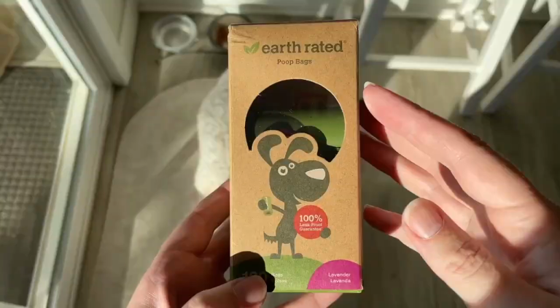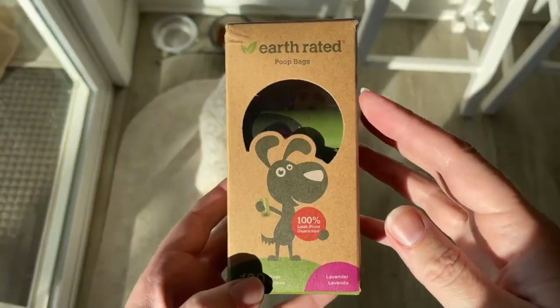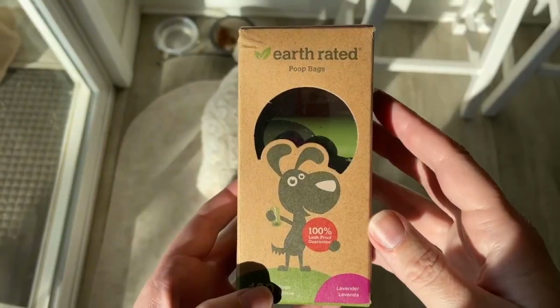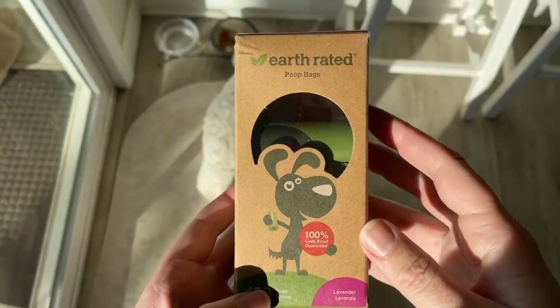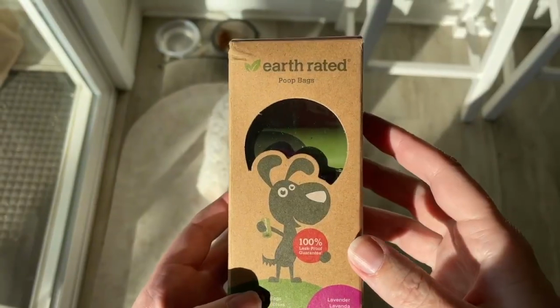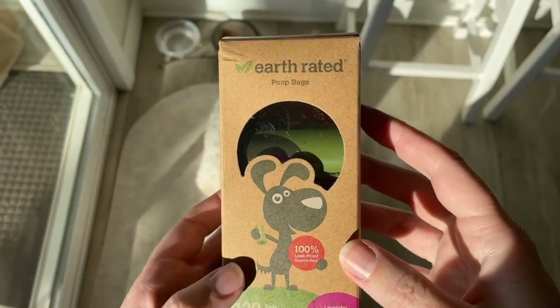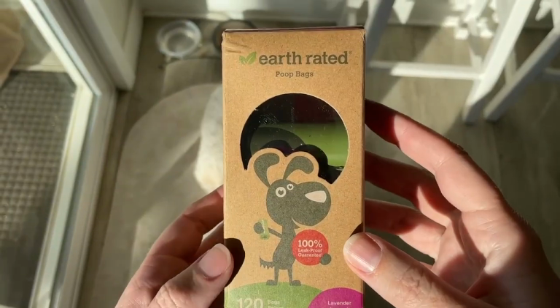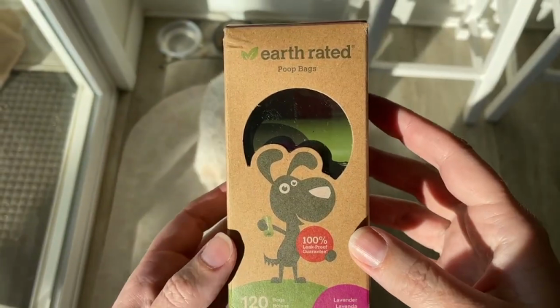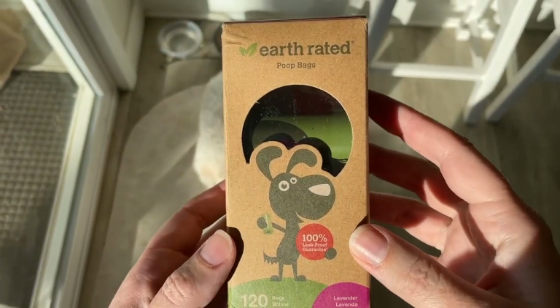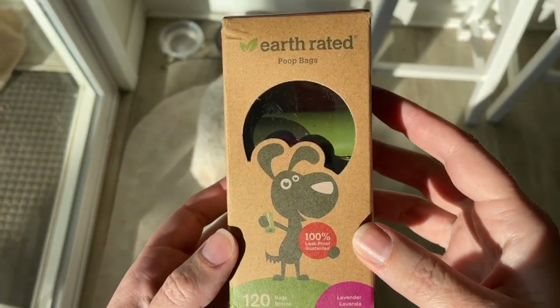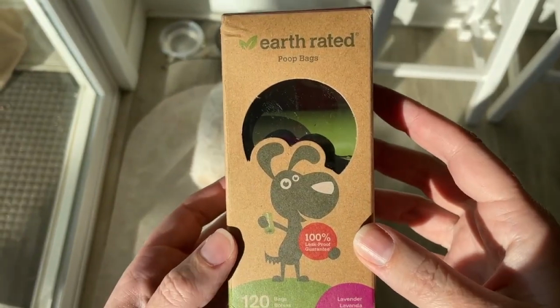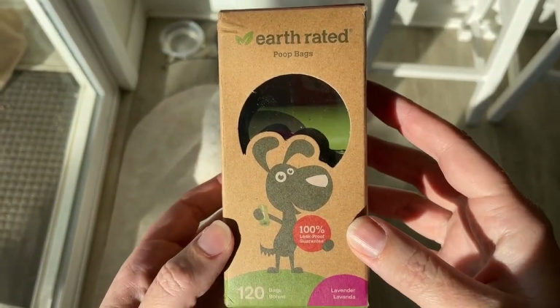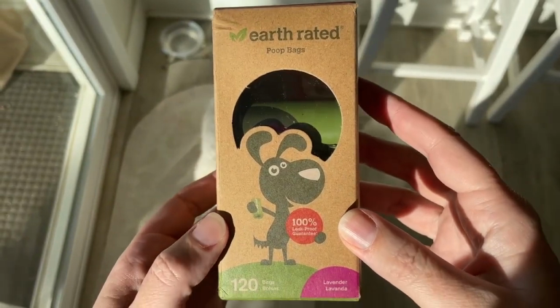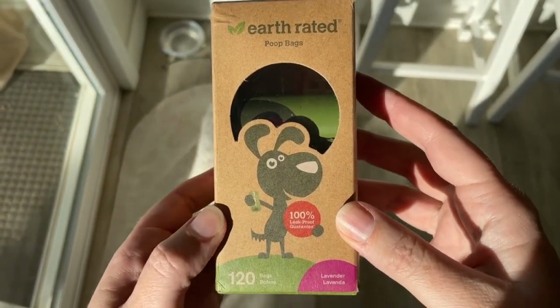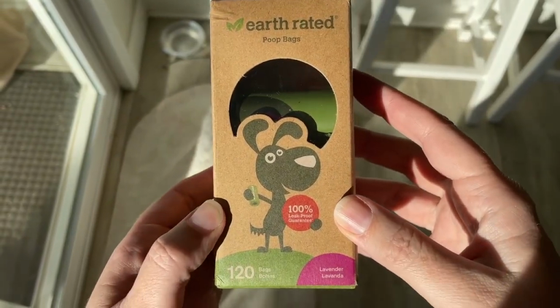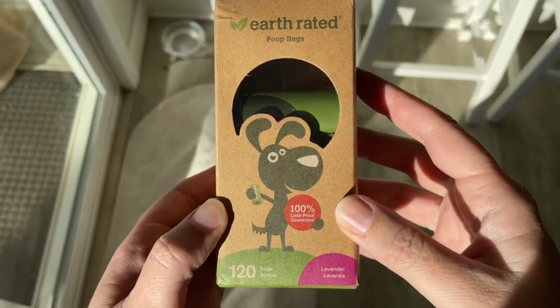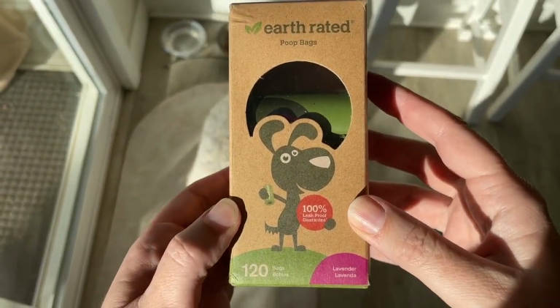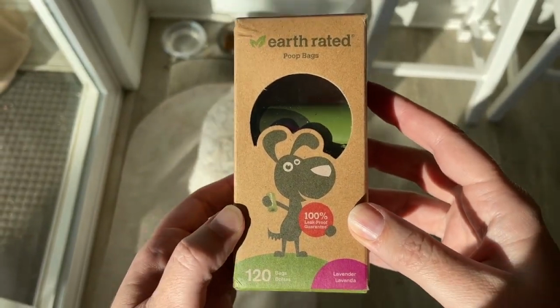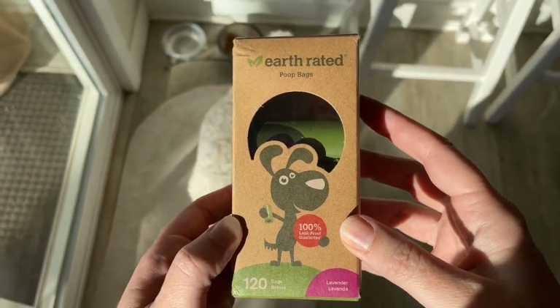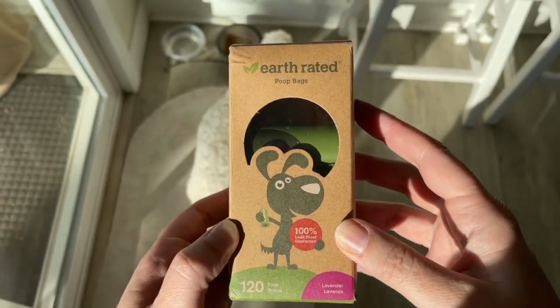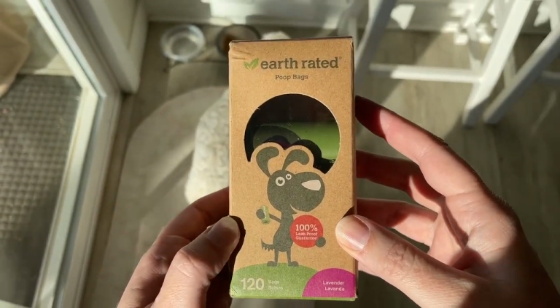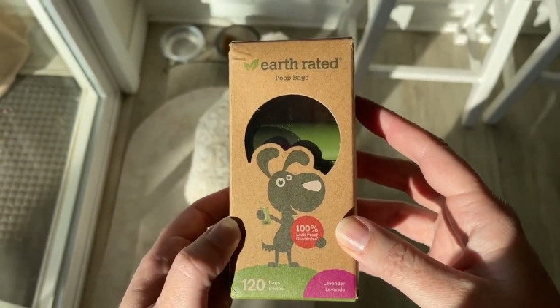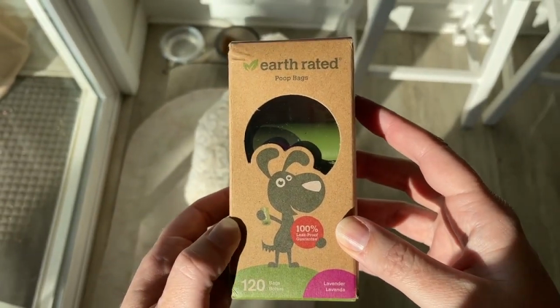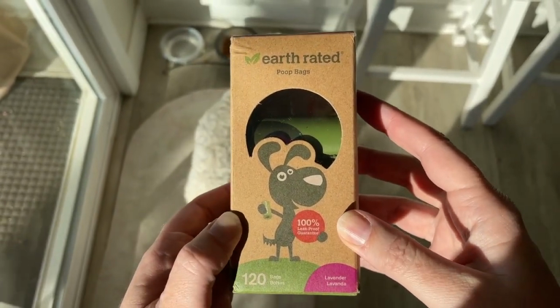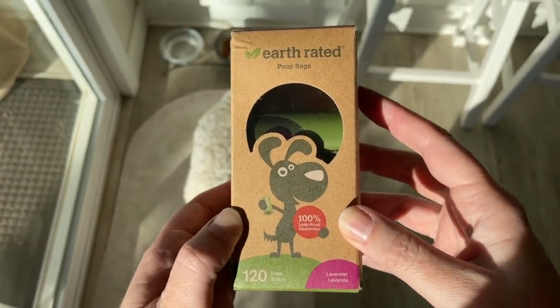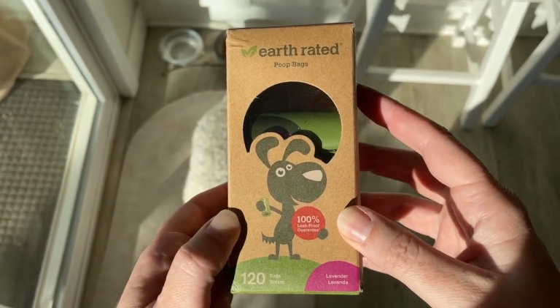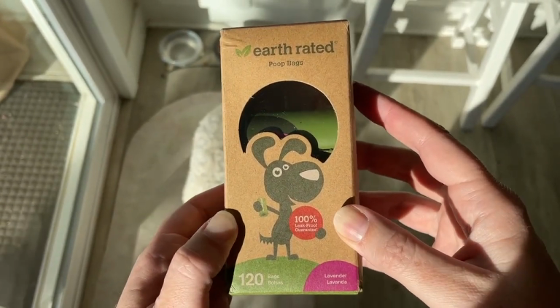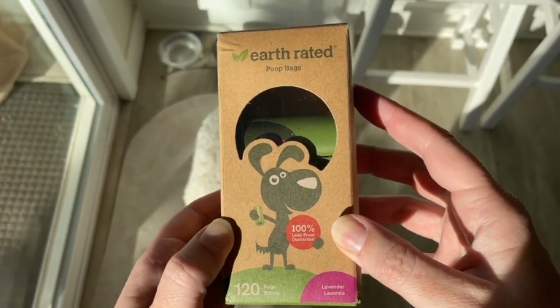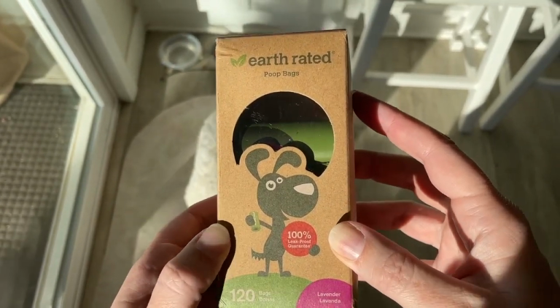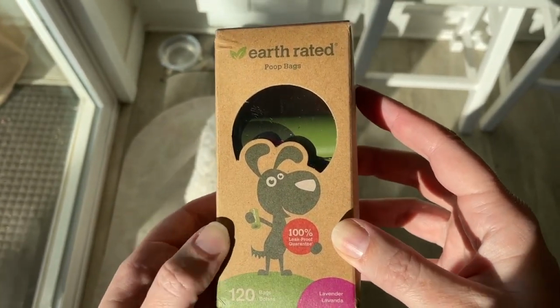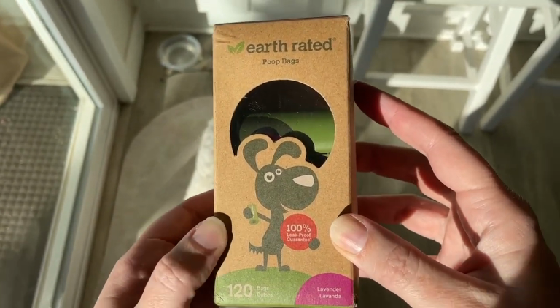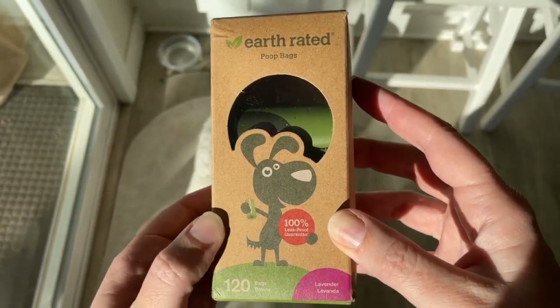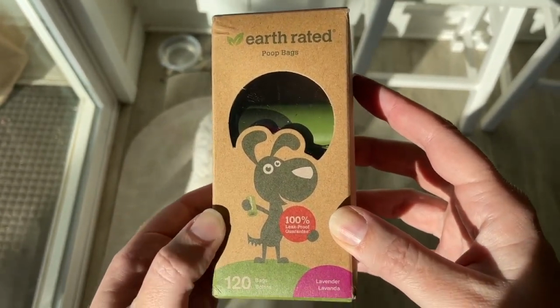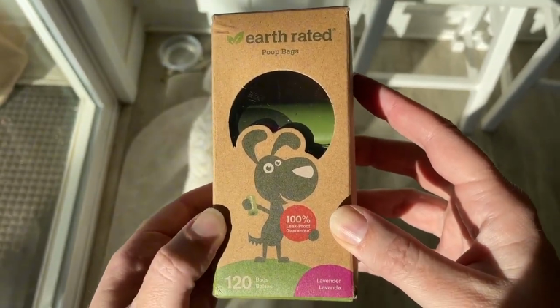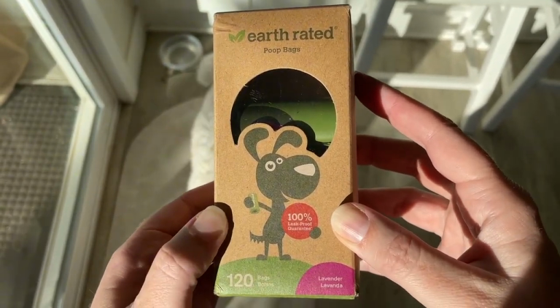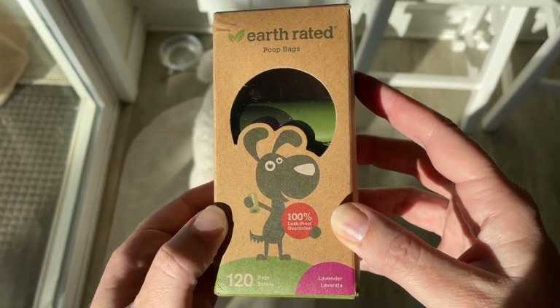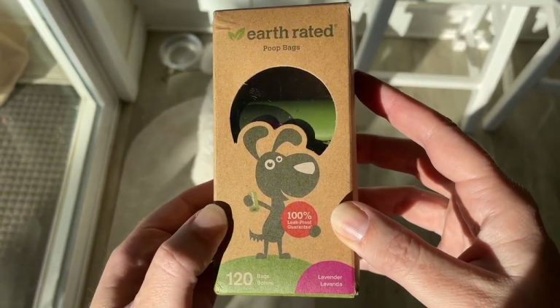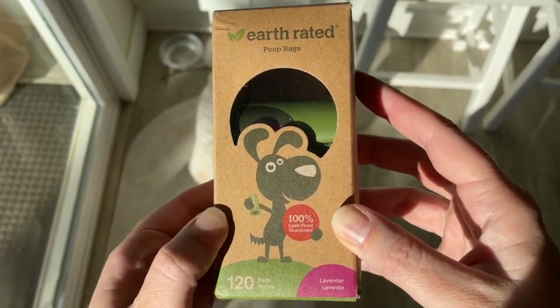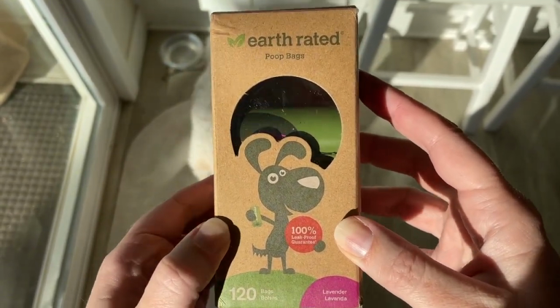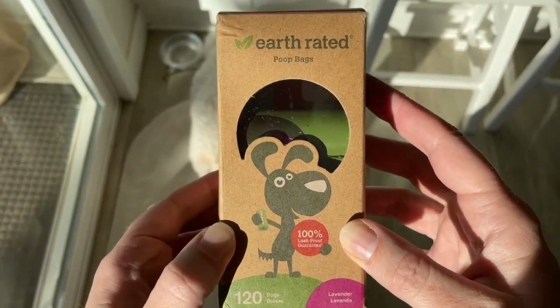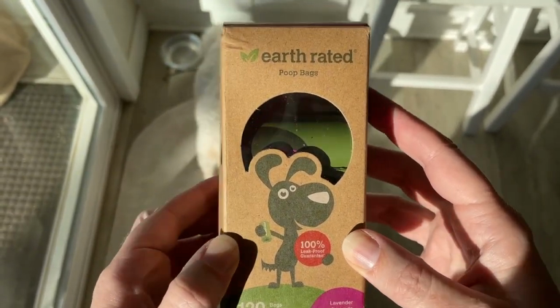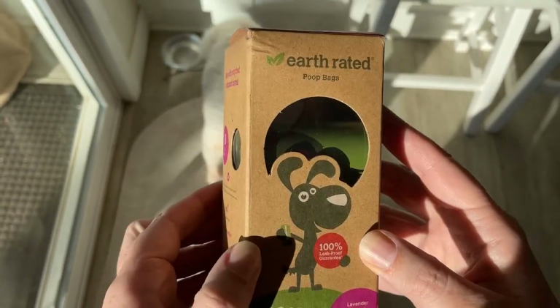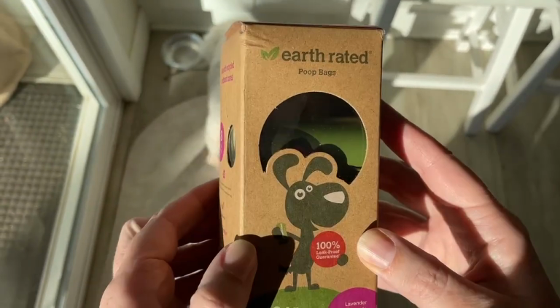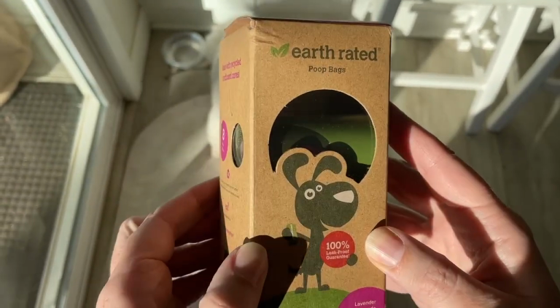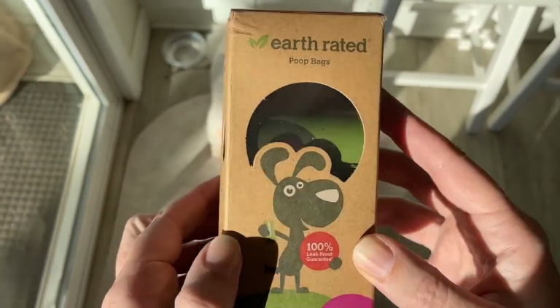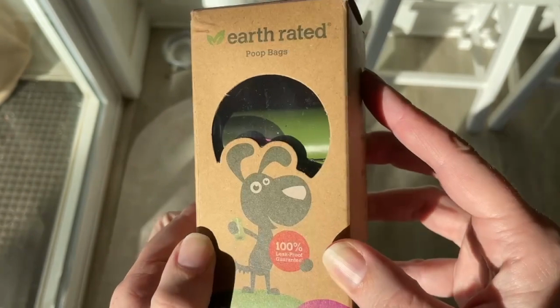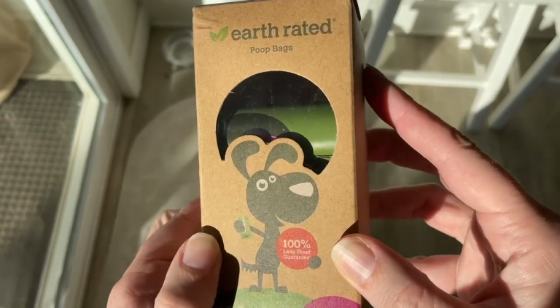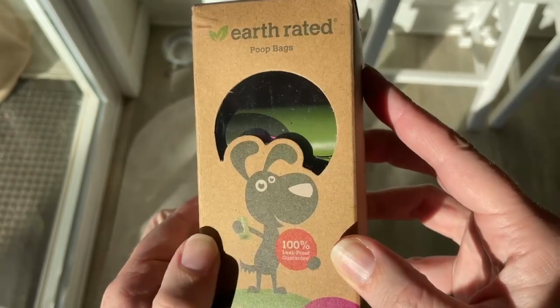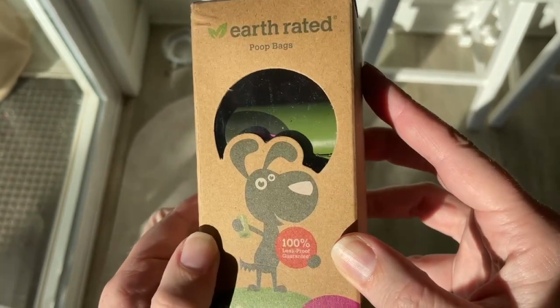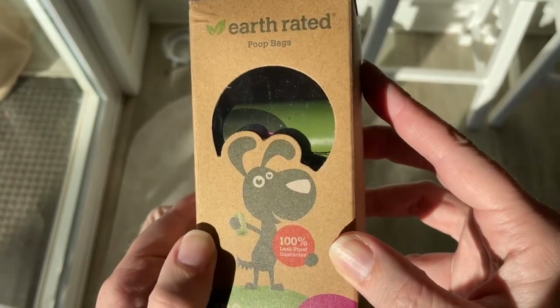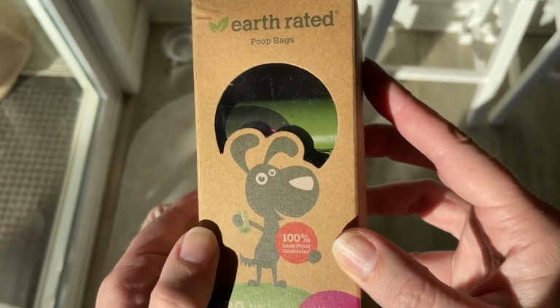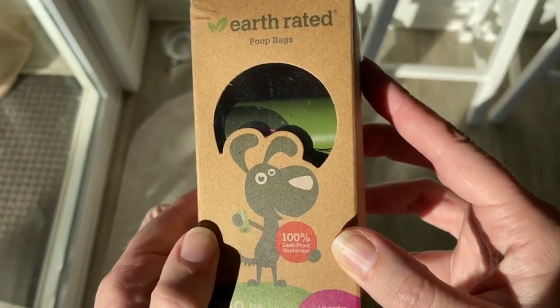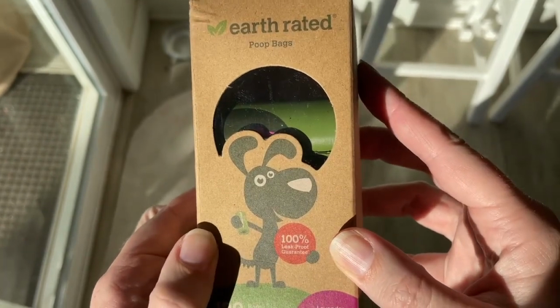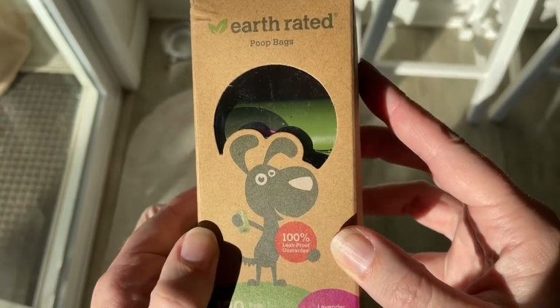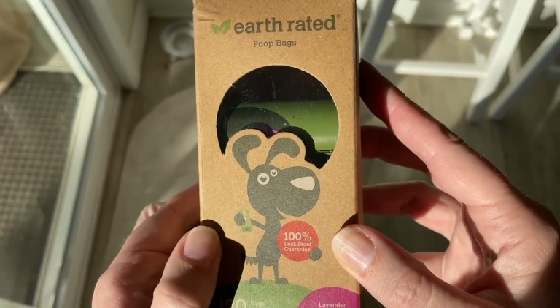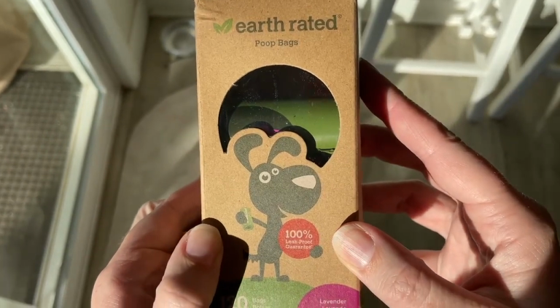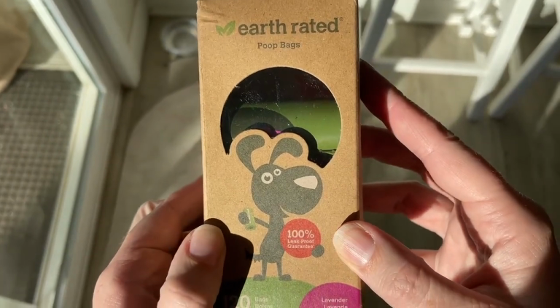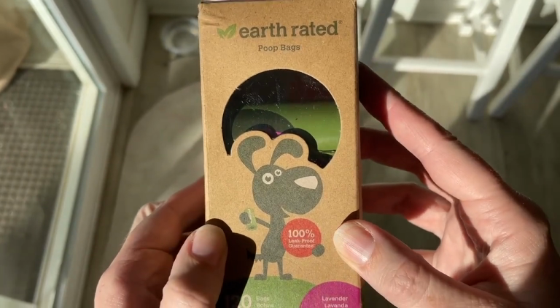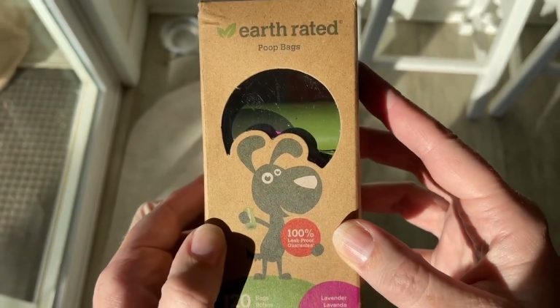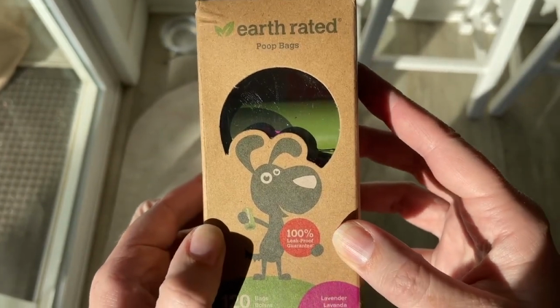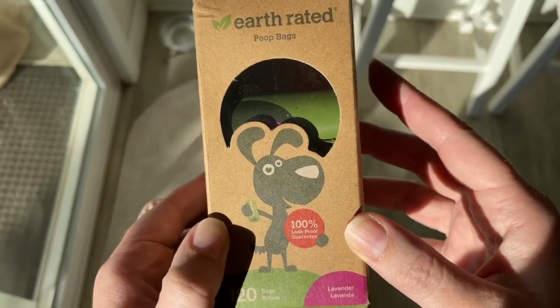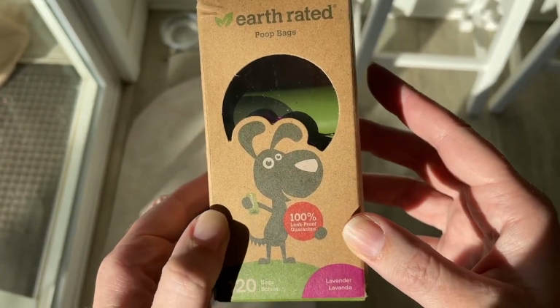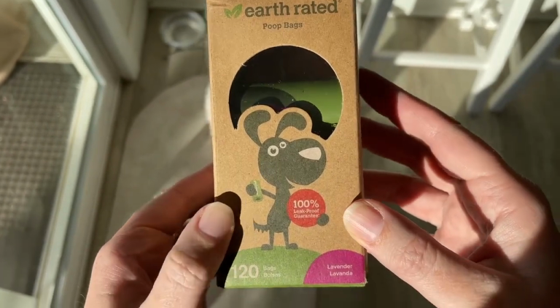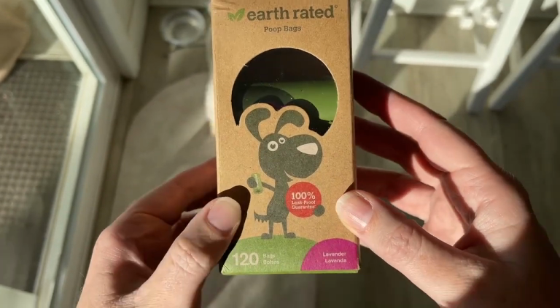These are my favorite poop bags. They're lavender smelling, and let me show you them in action.